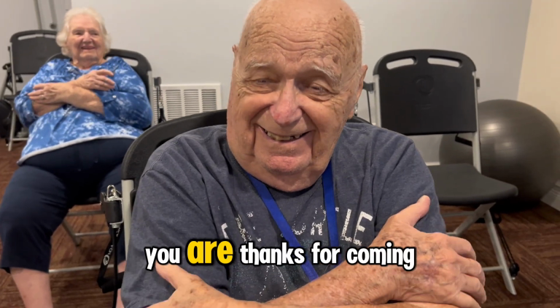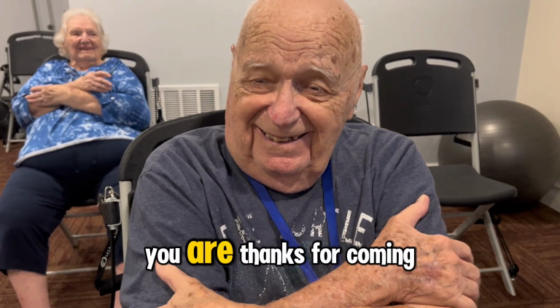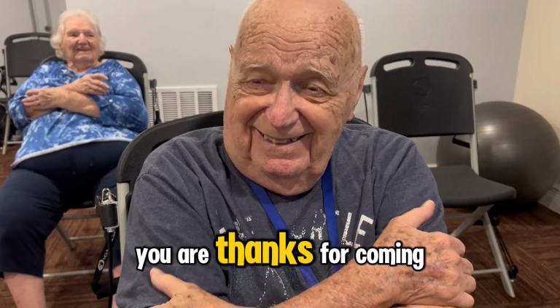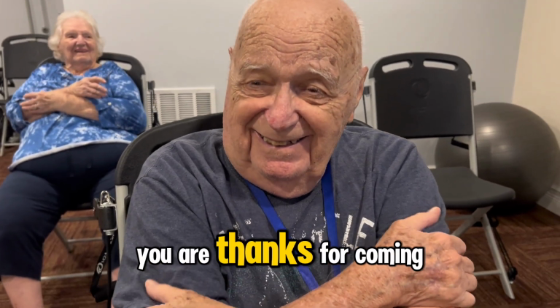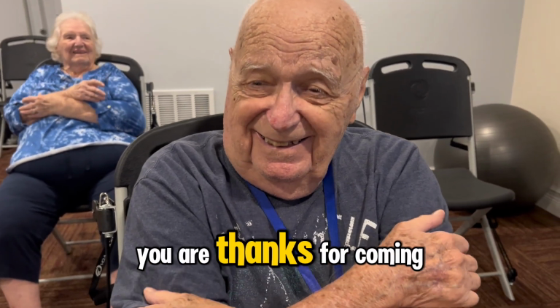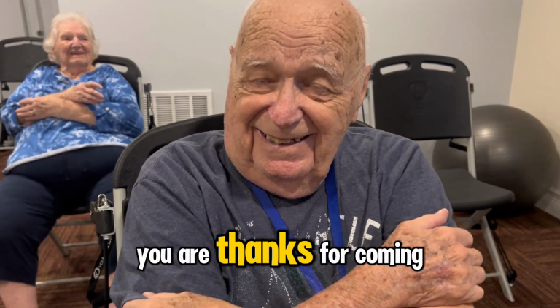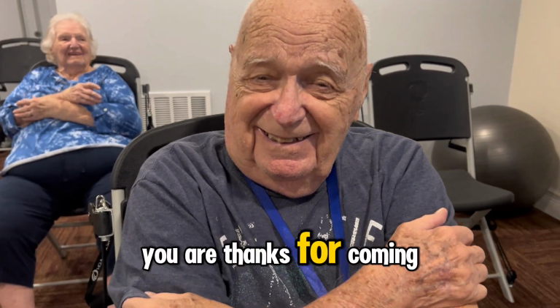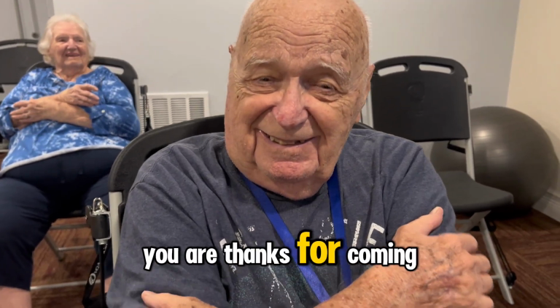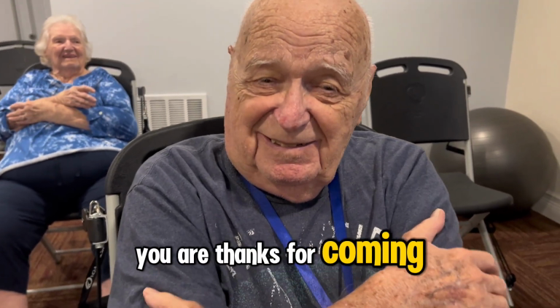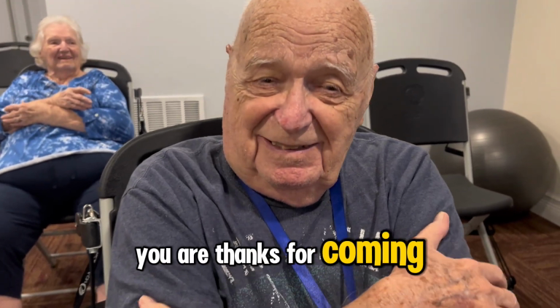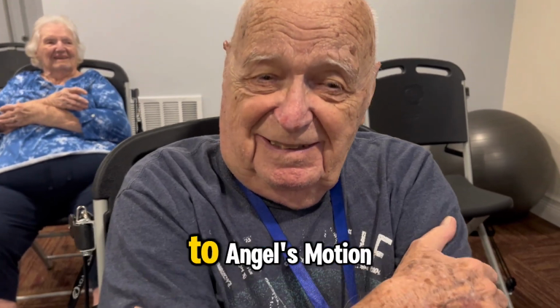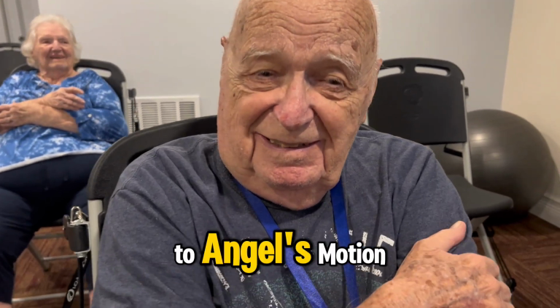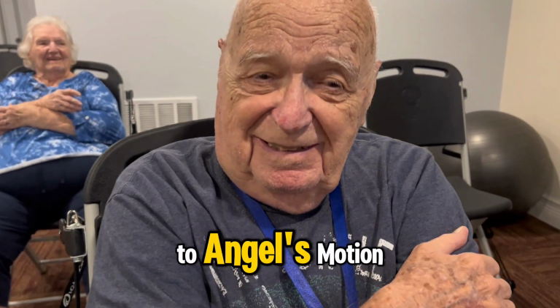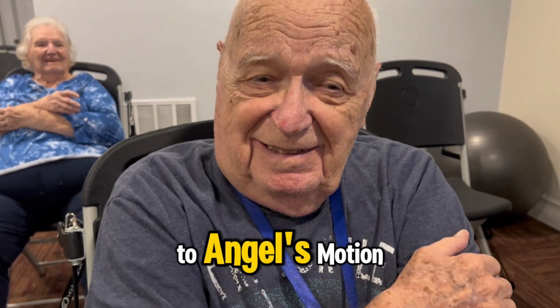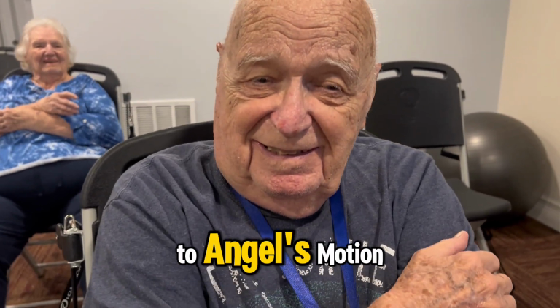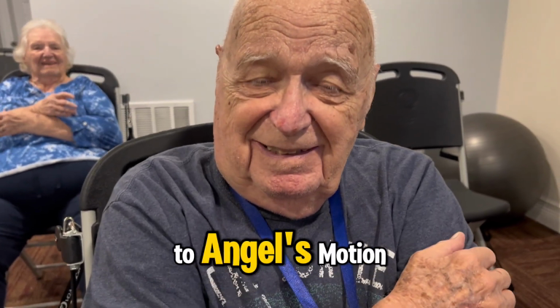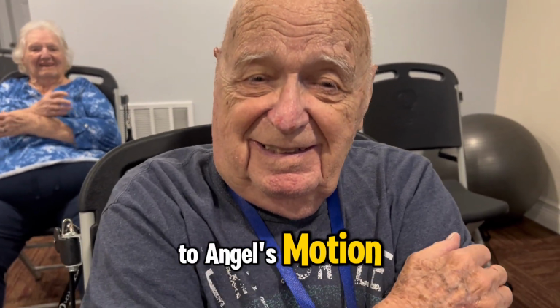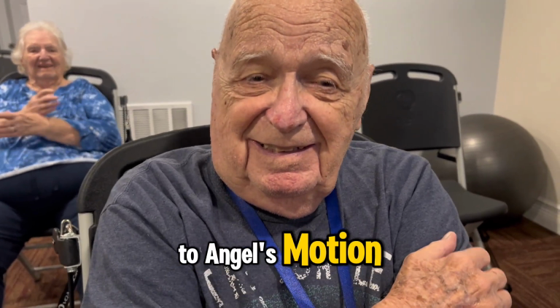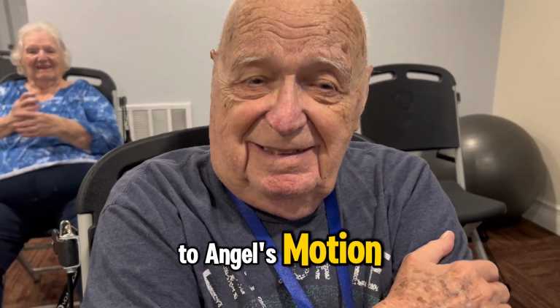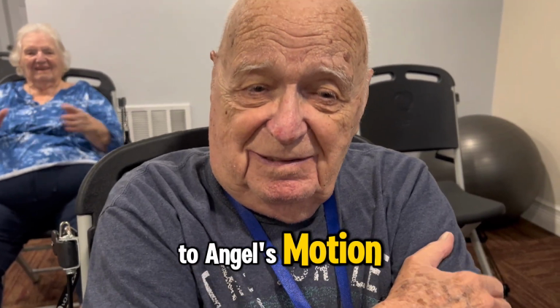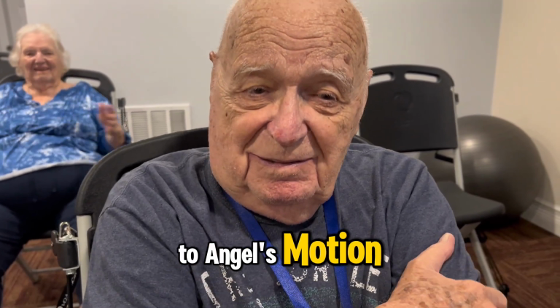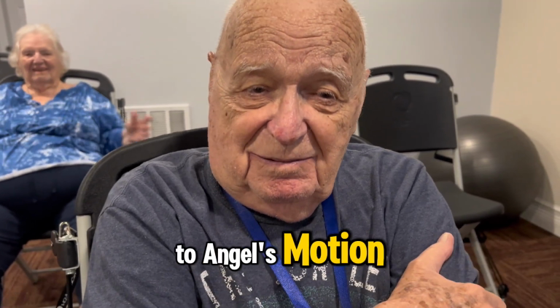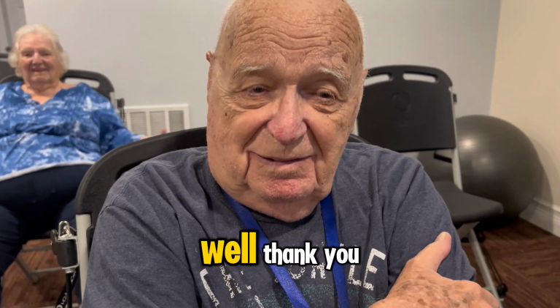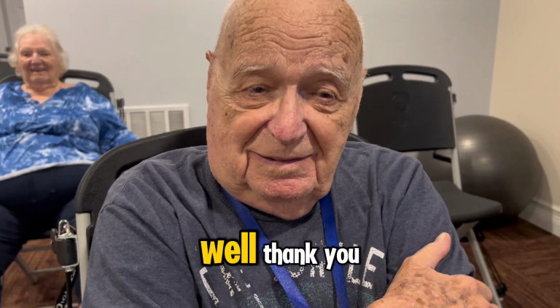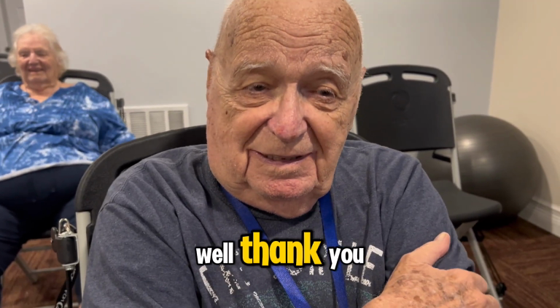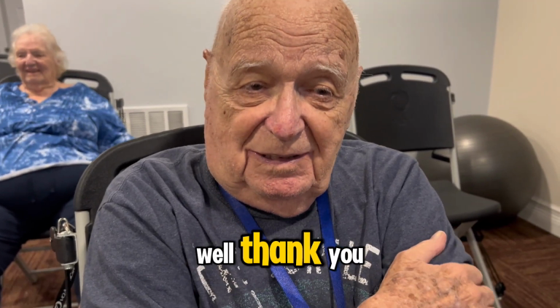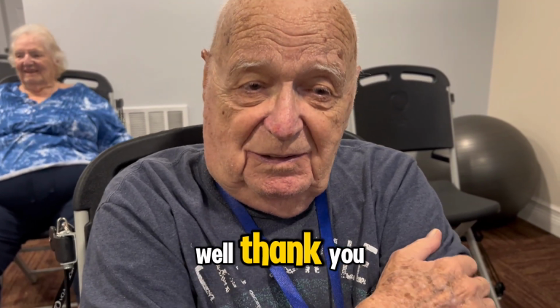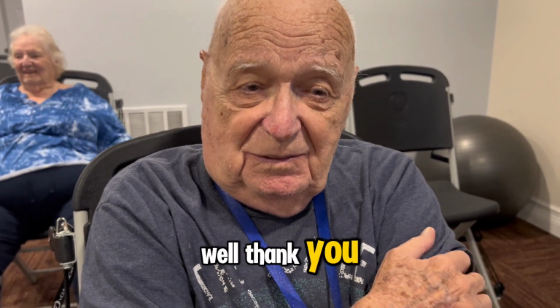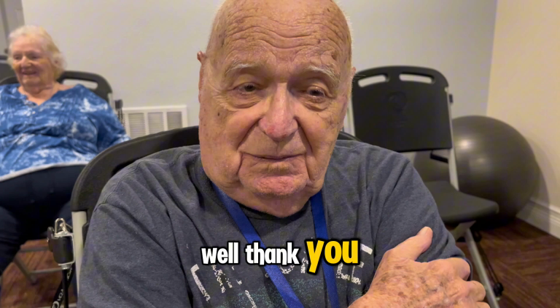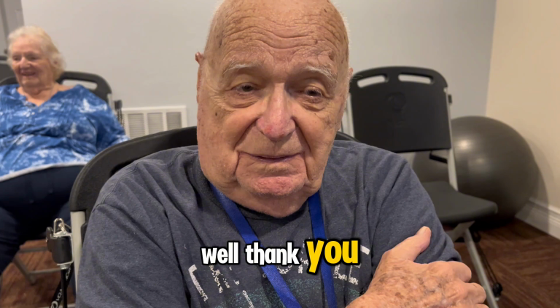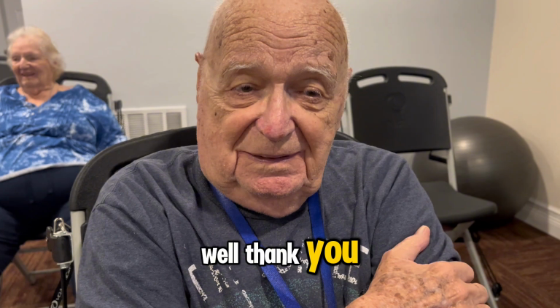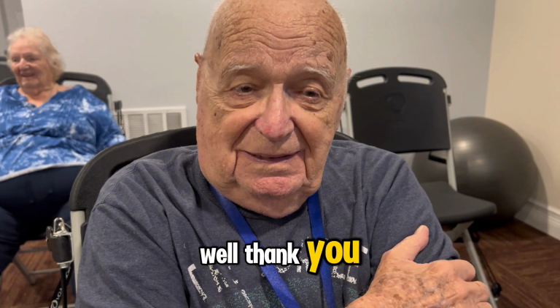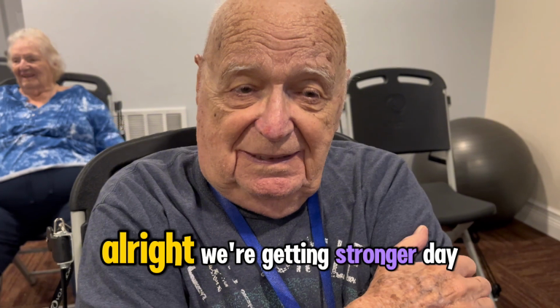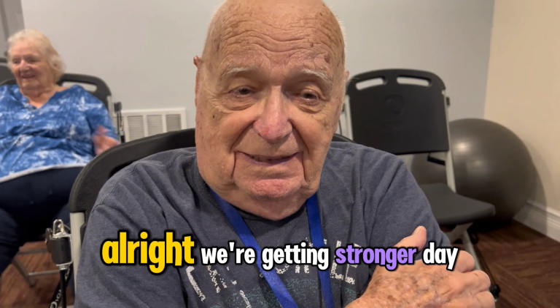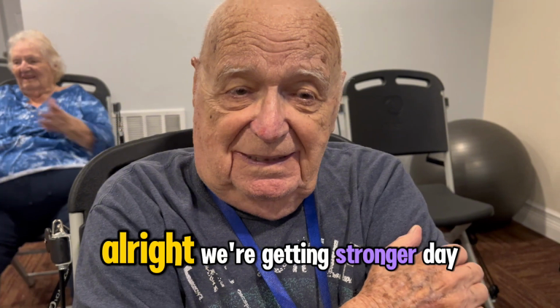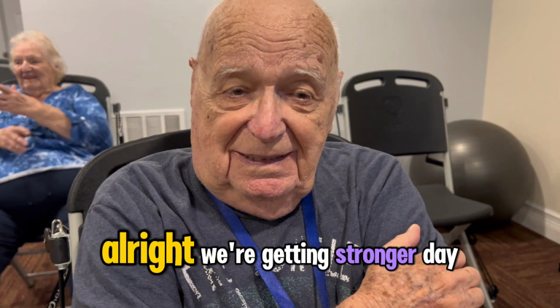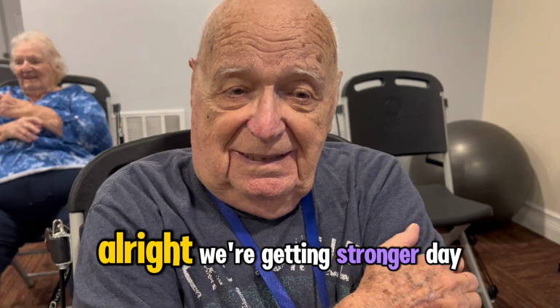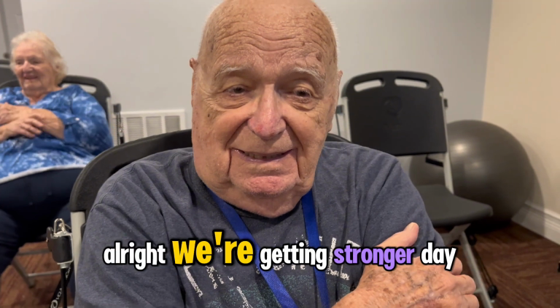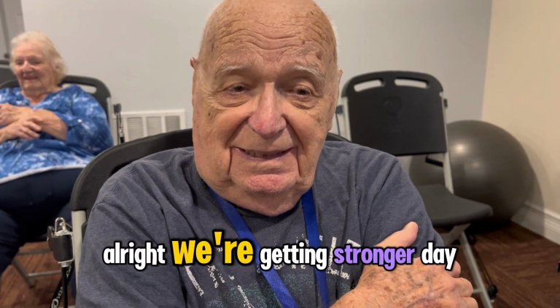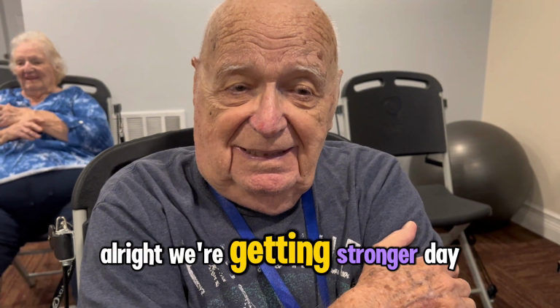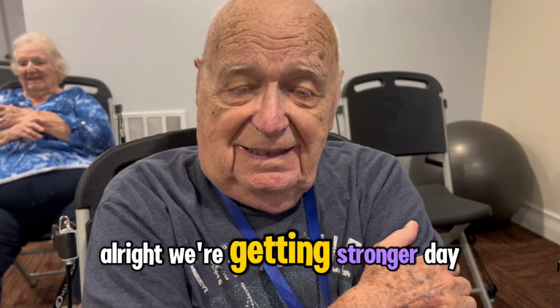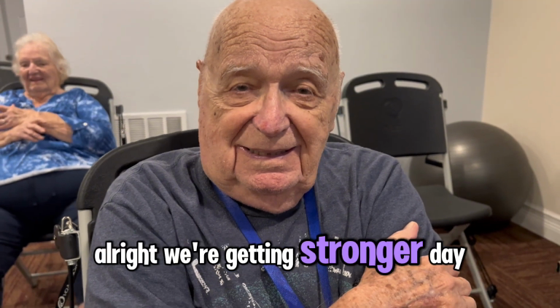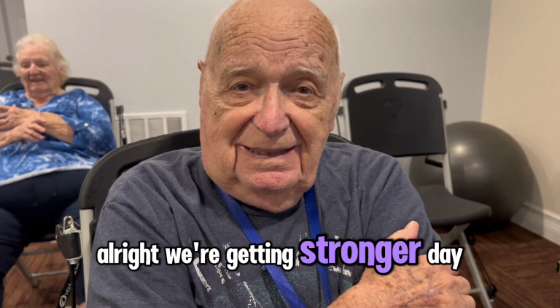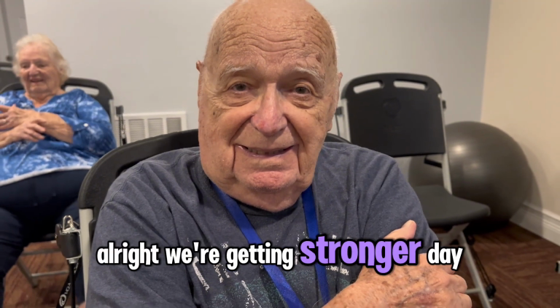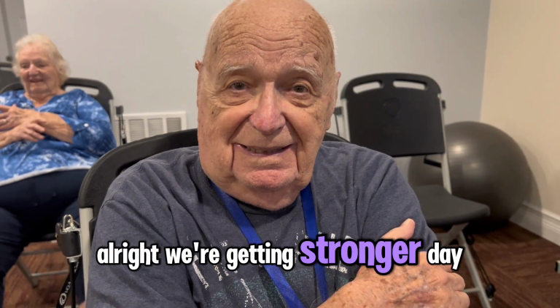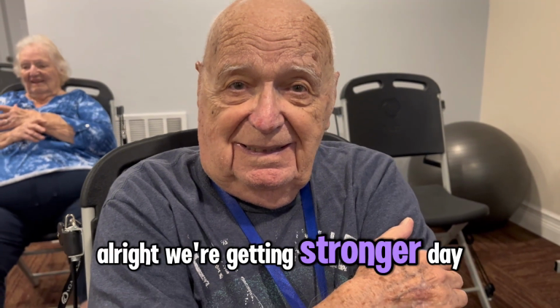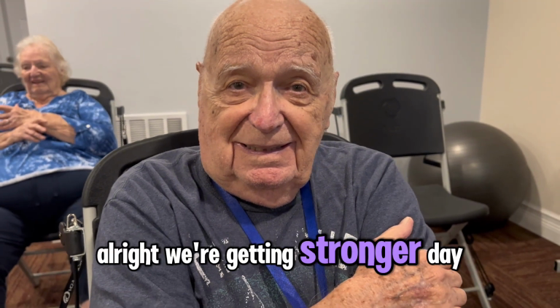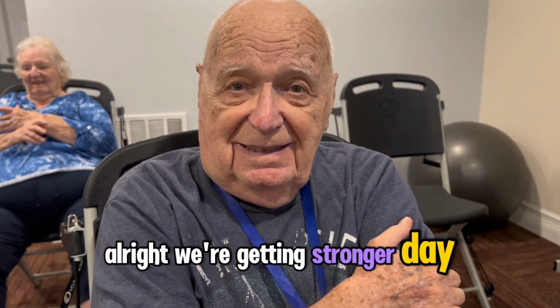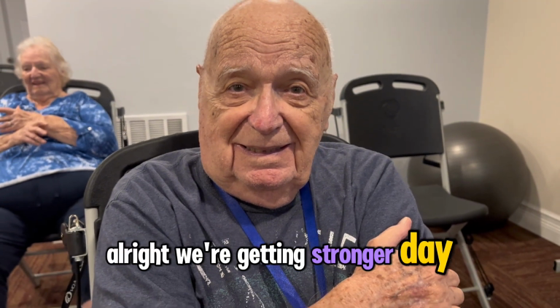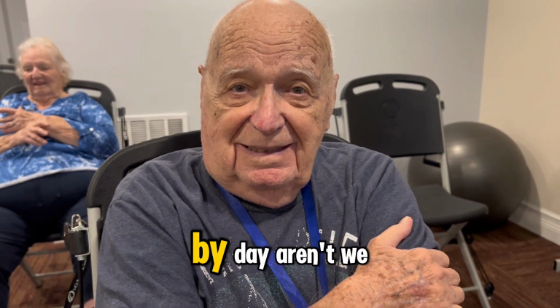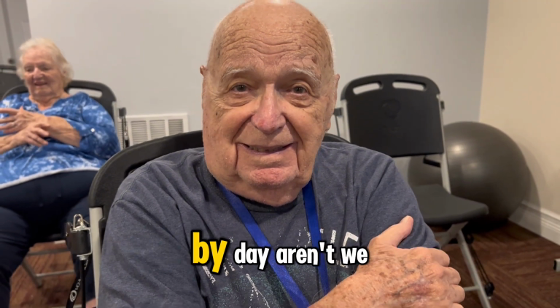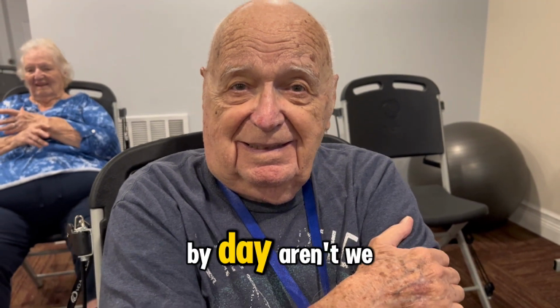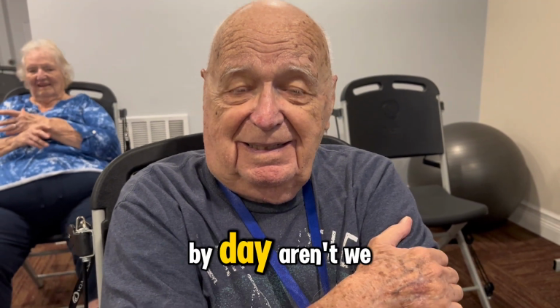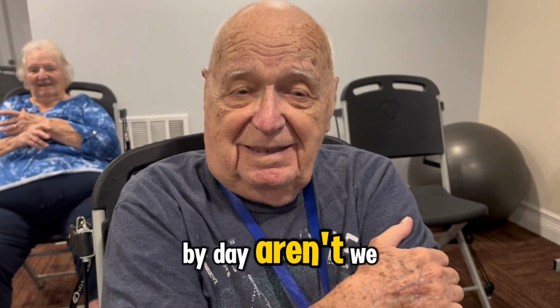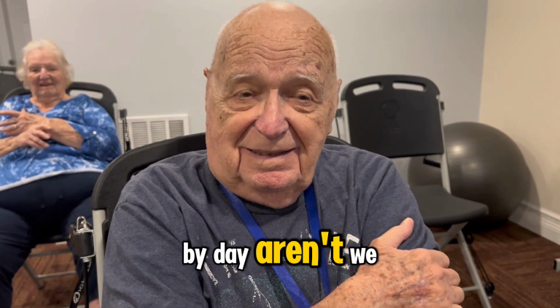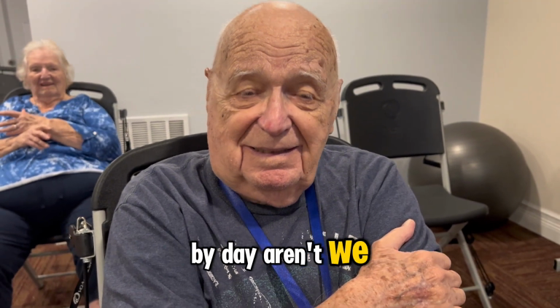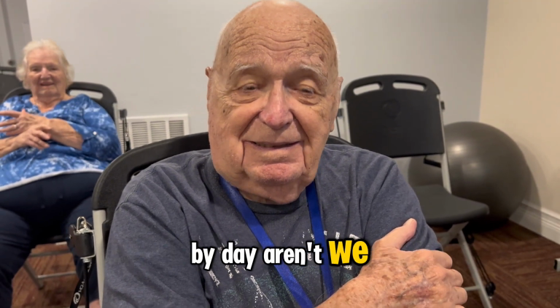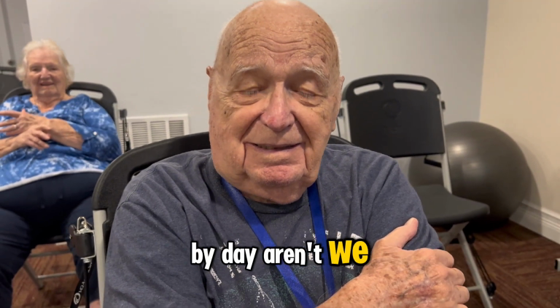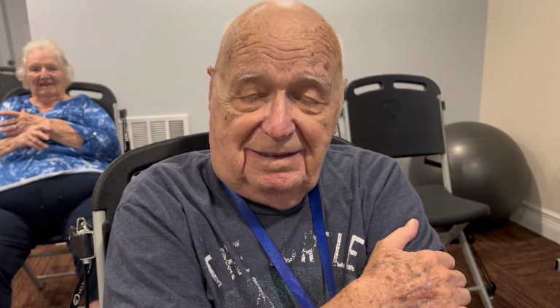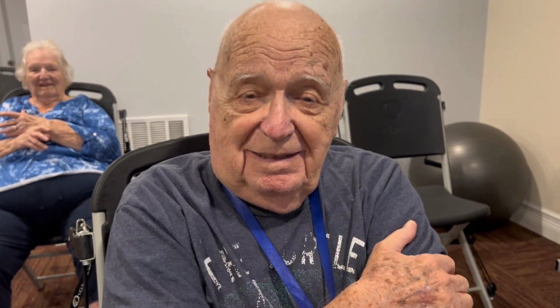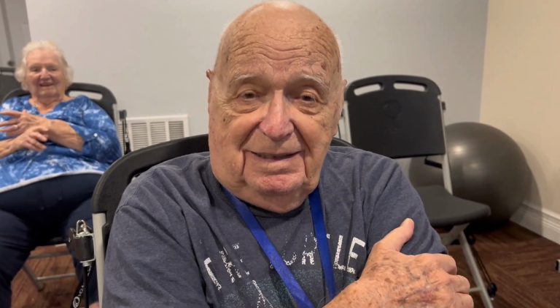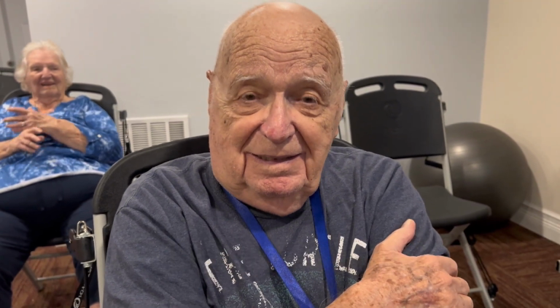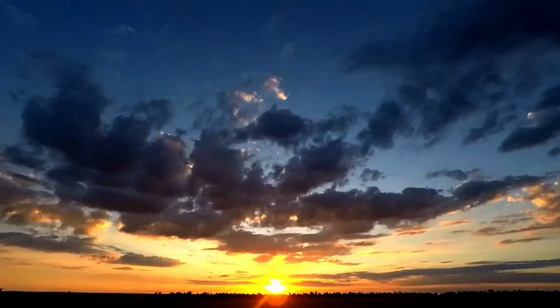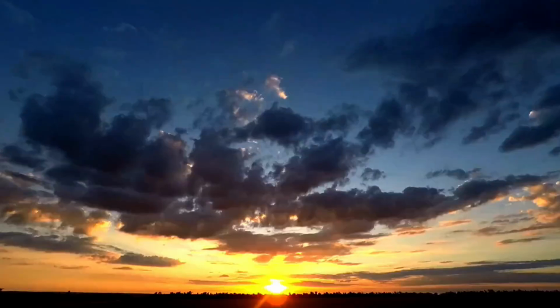Thanks for coming to Age's Motion. Thank you. All right. We're getting stronger day by day, aren't we? Yeah.